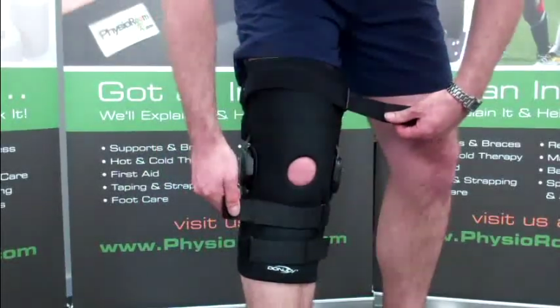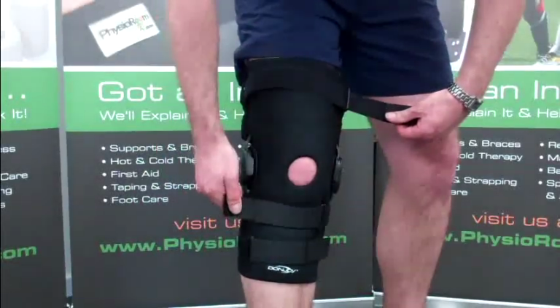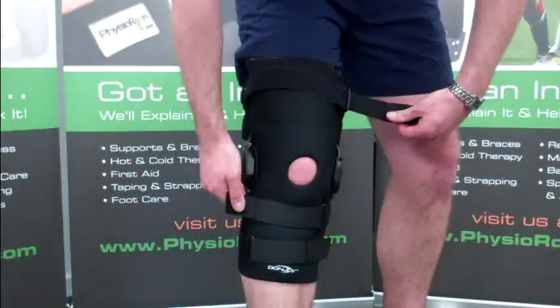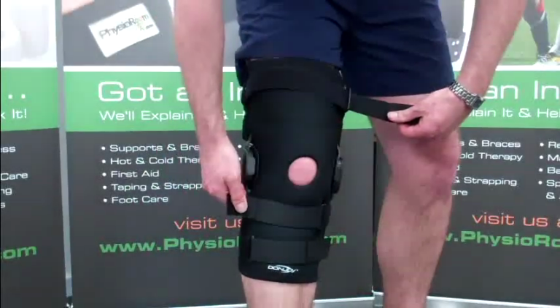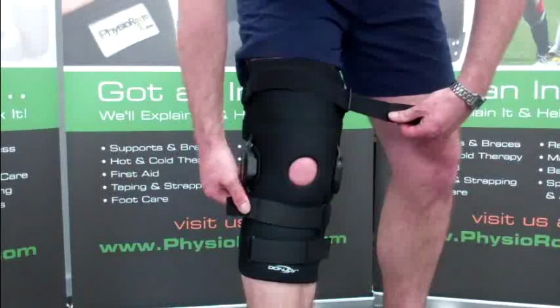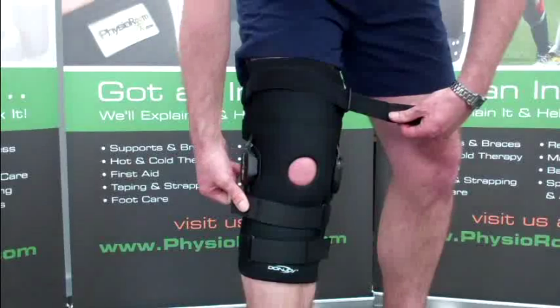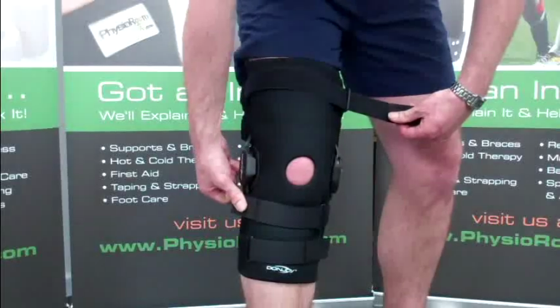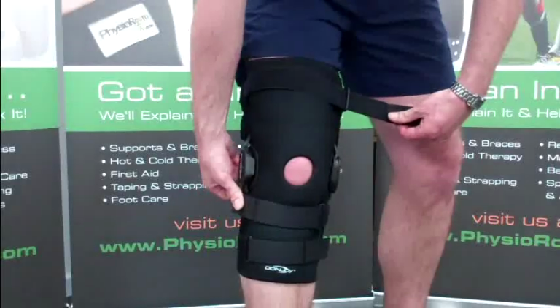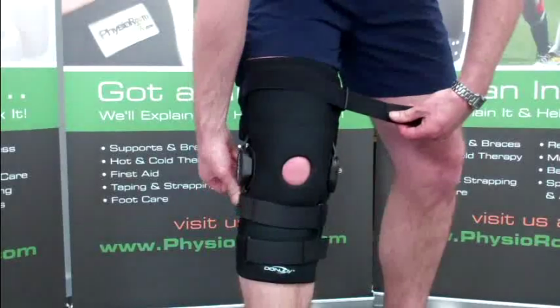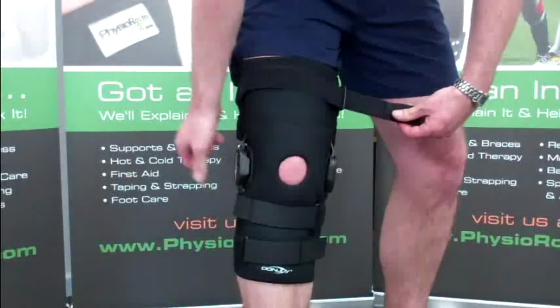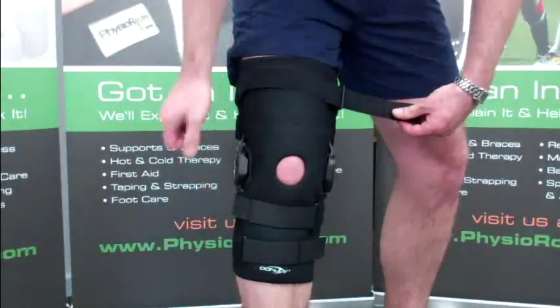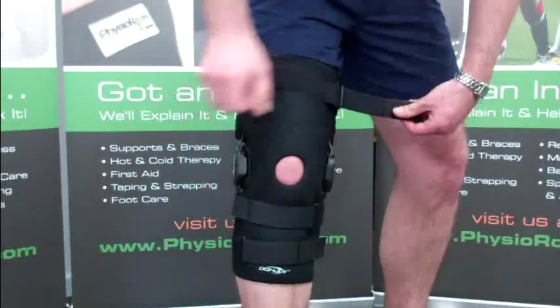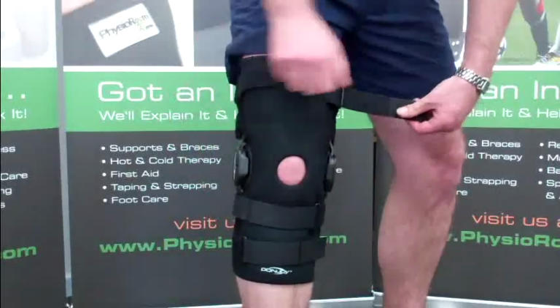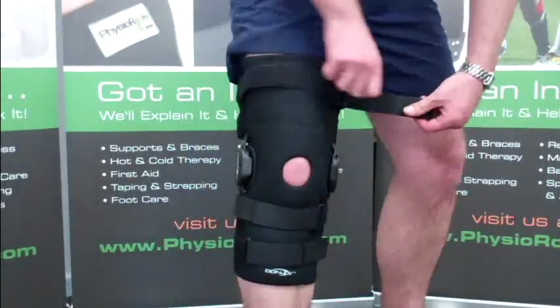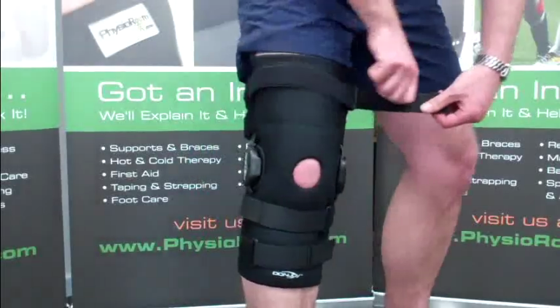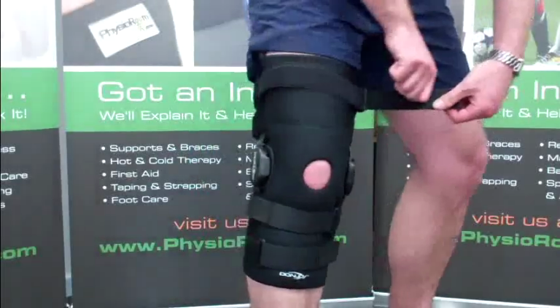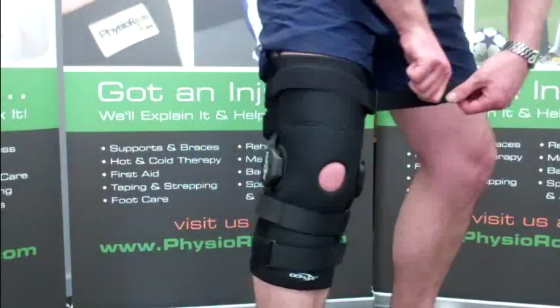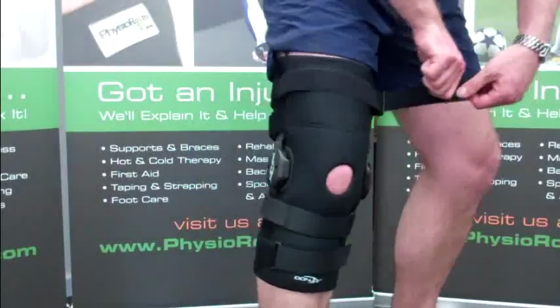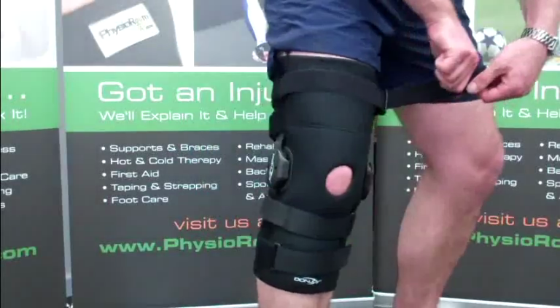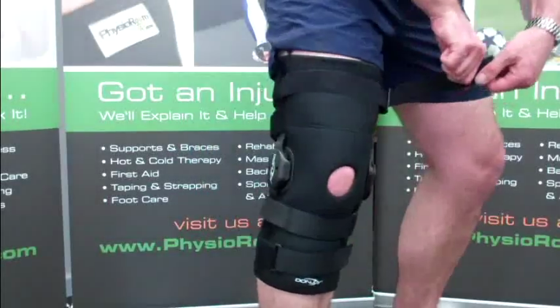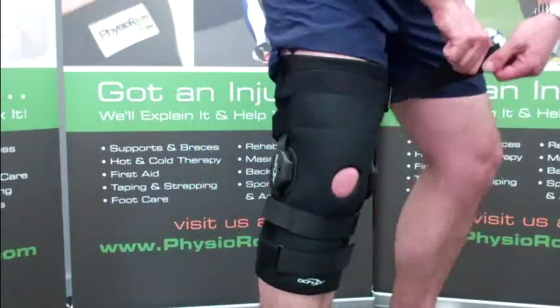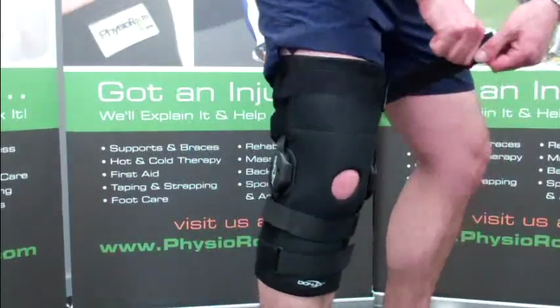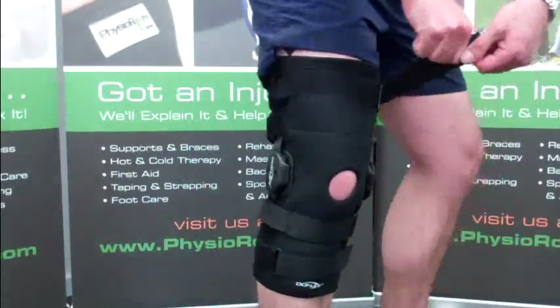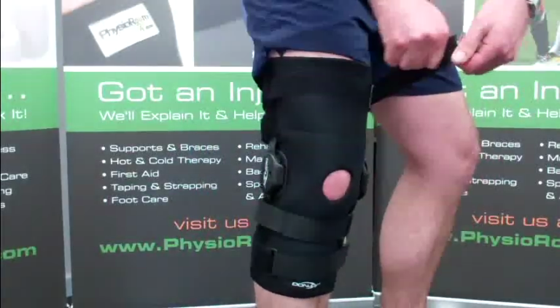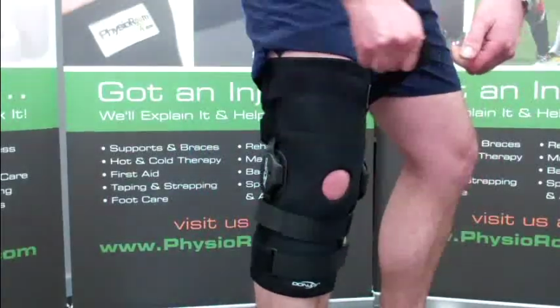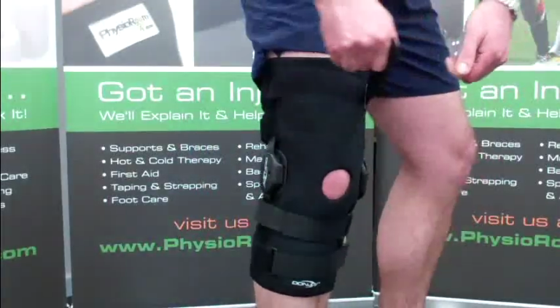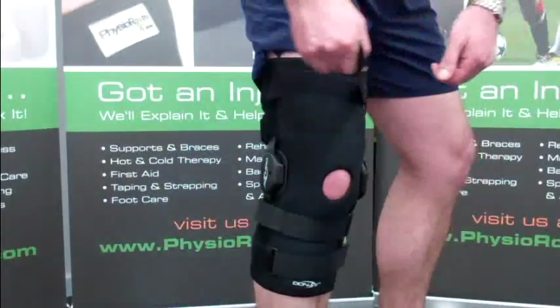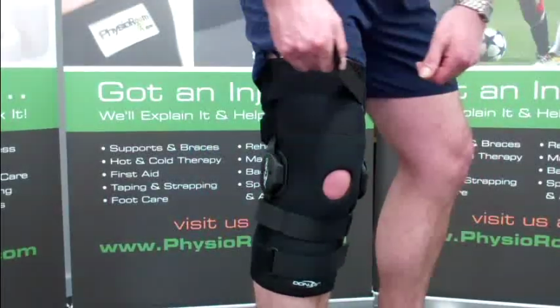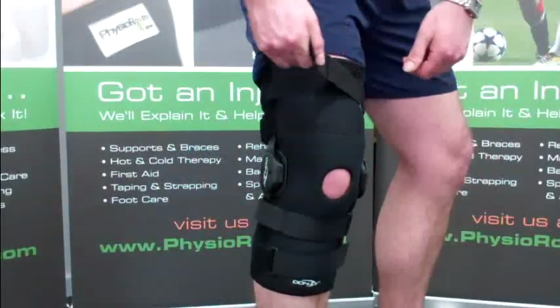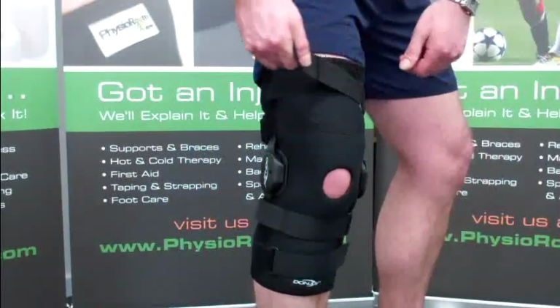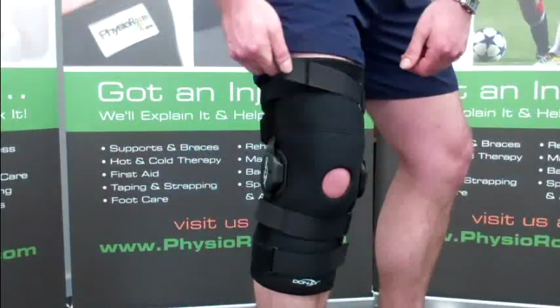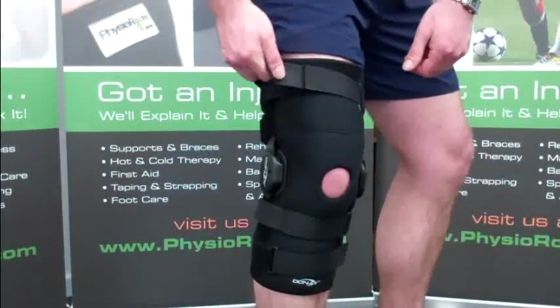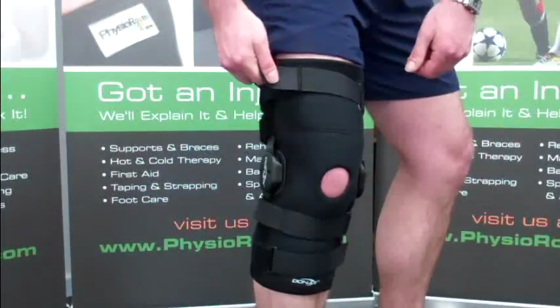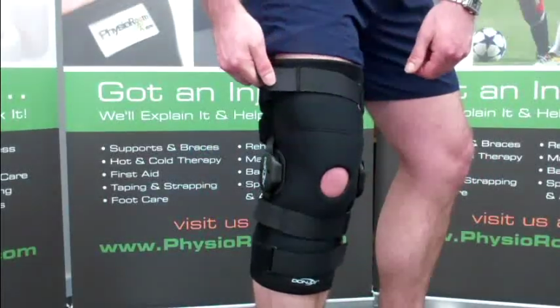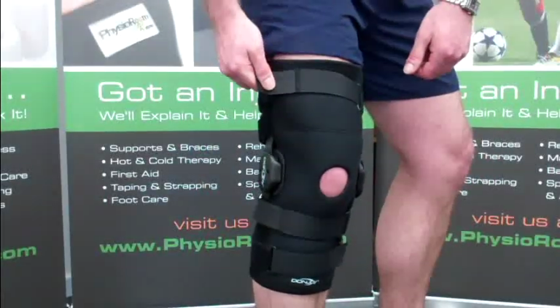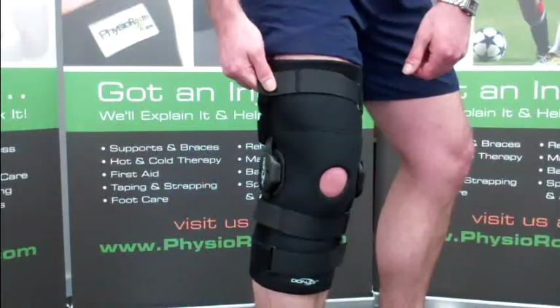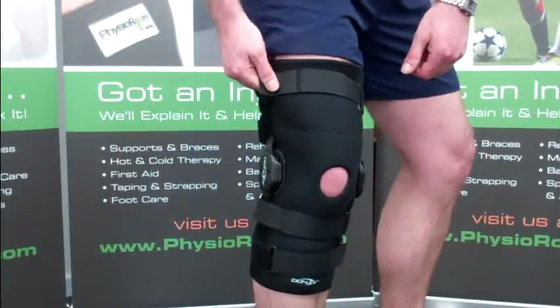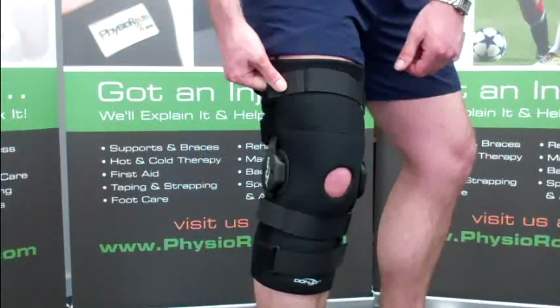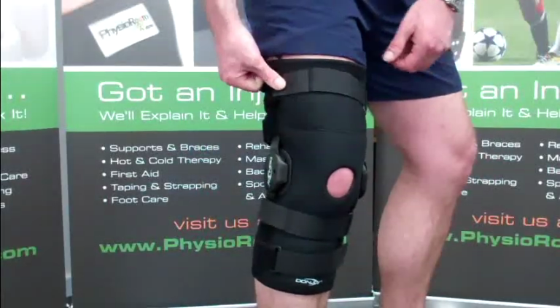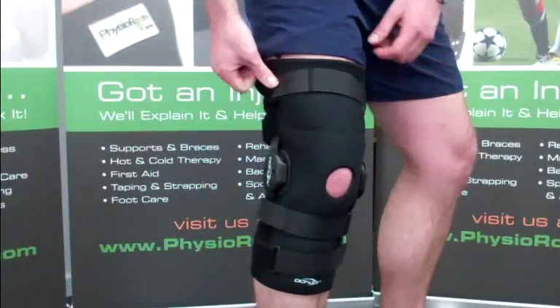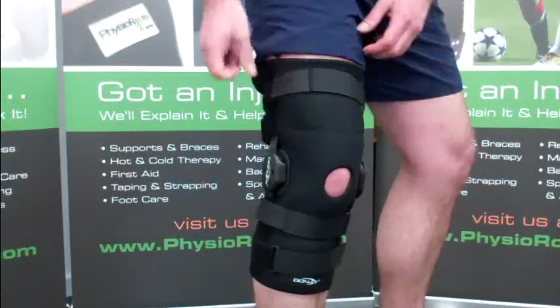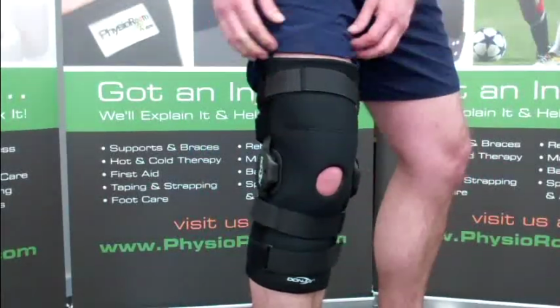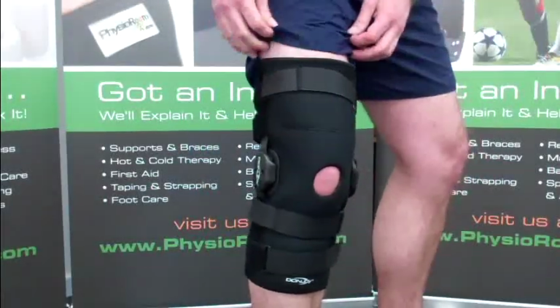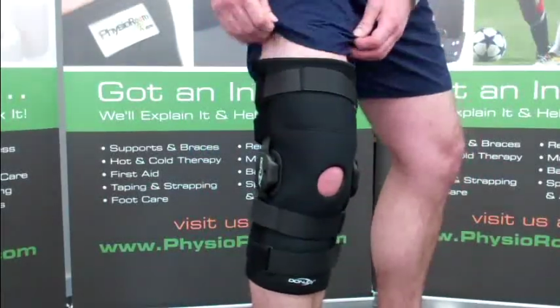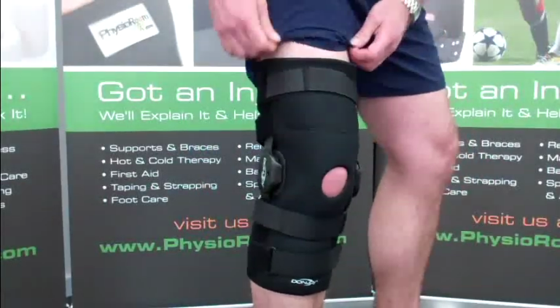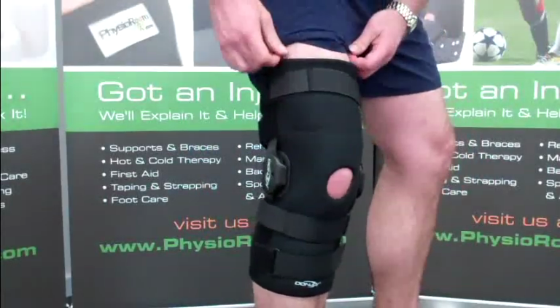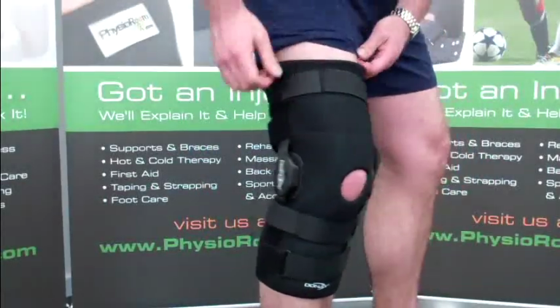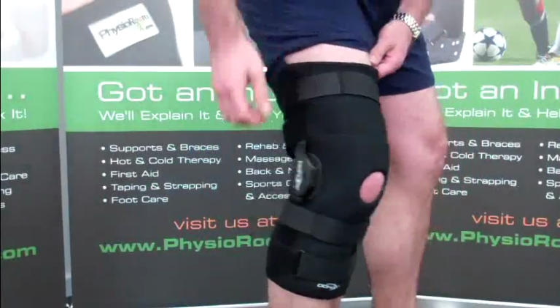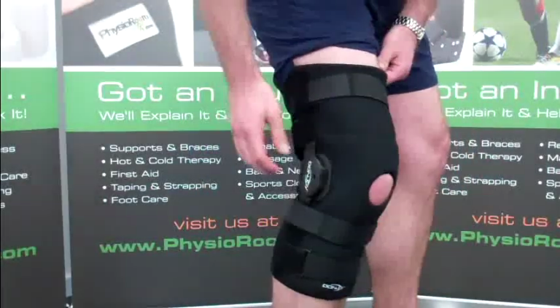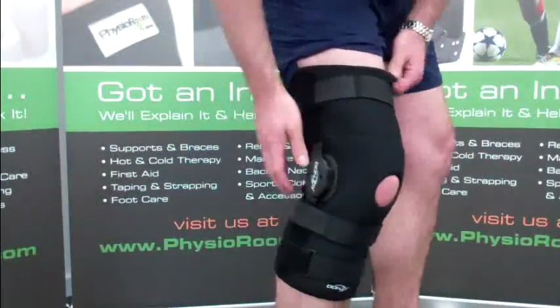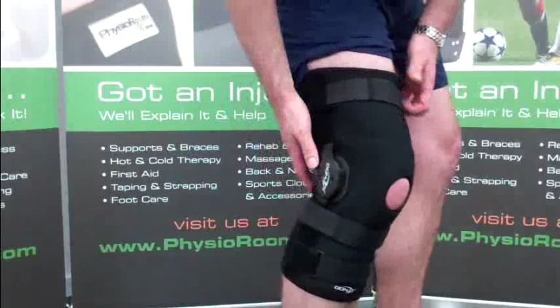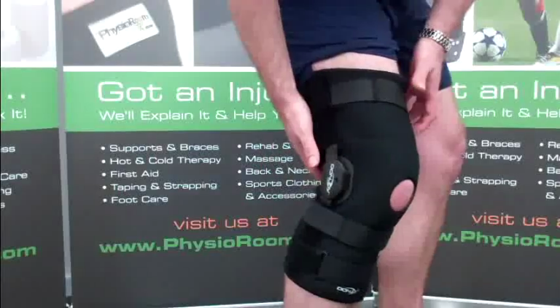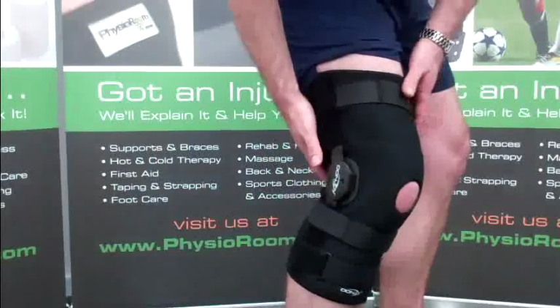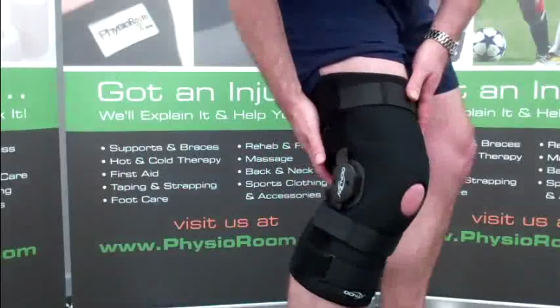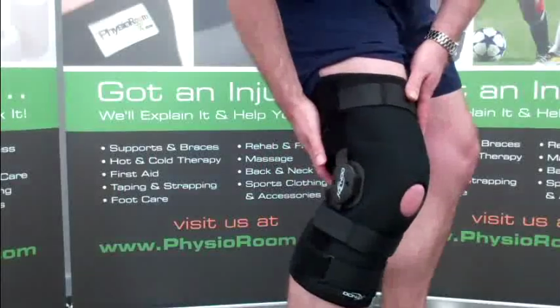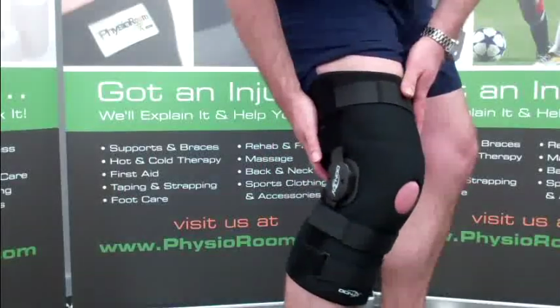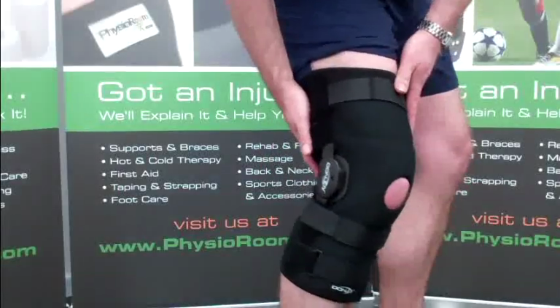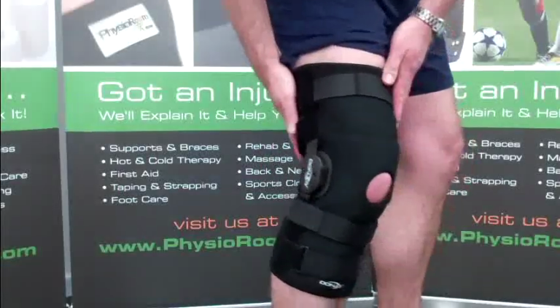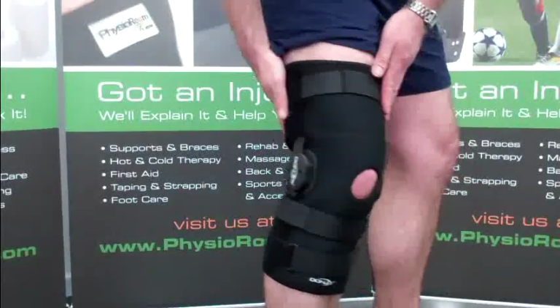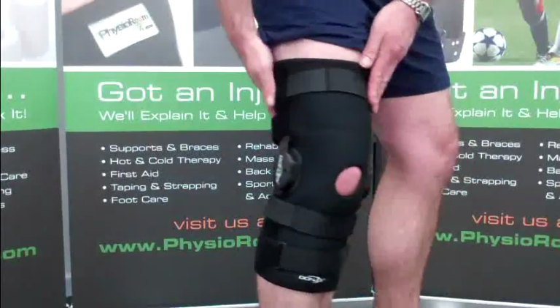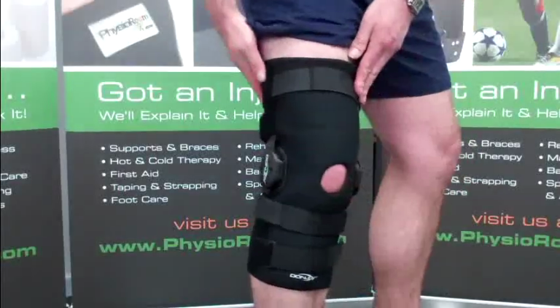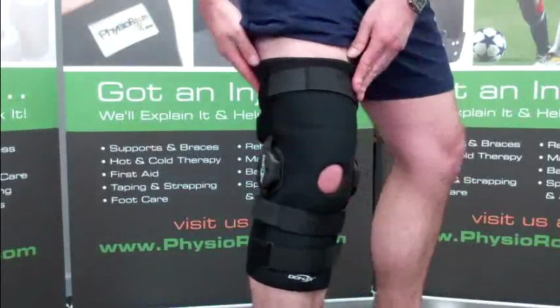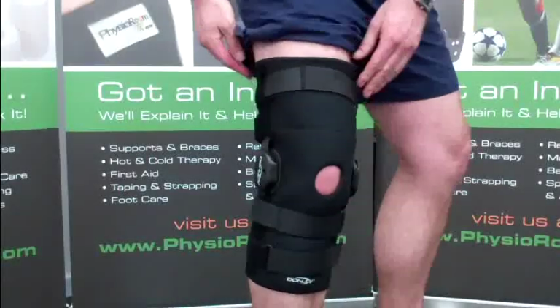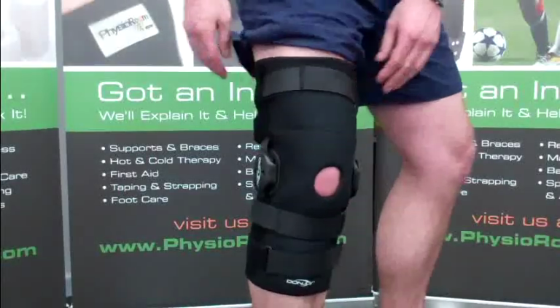To put it on, undo the upper and lower Velcro straps and slide over the knee. The straps can then be fastened for a secure fit.